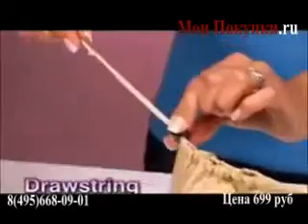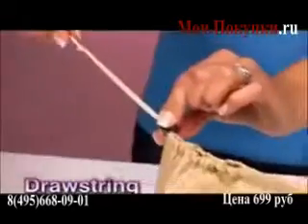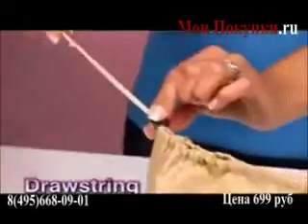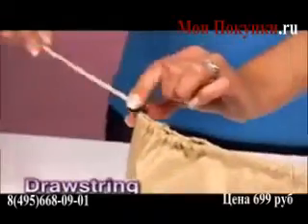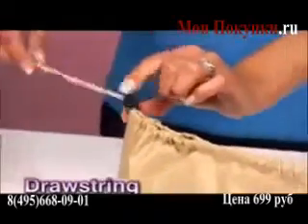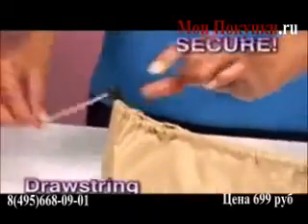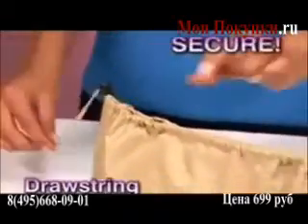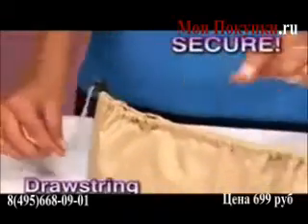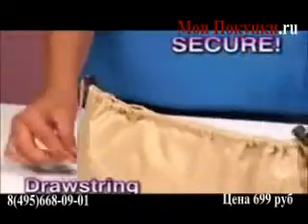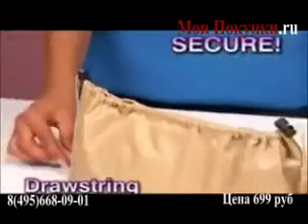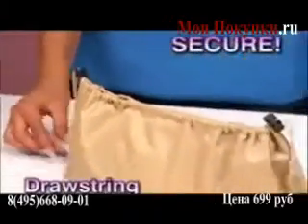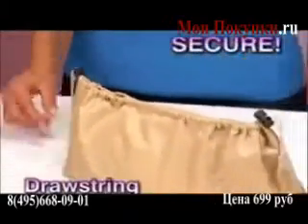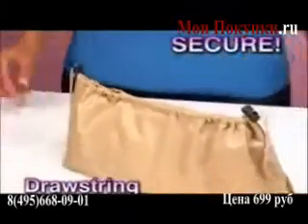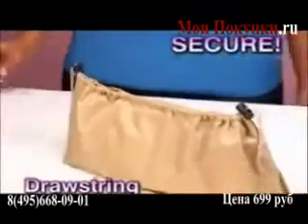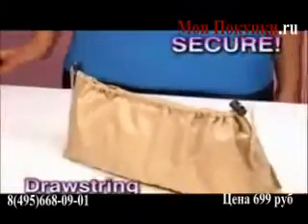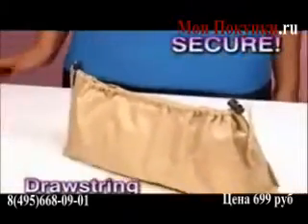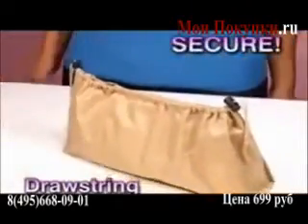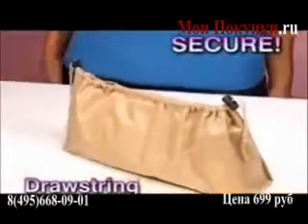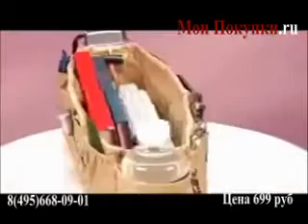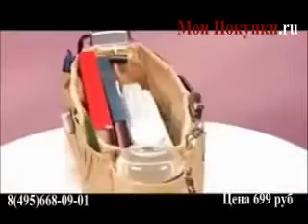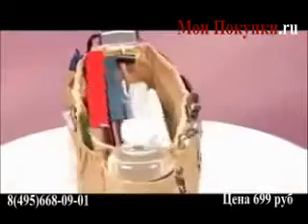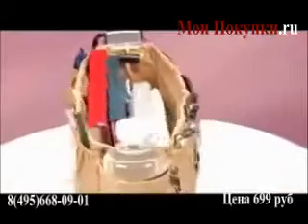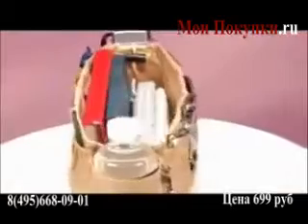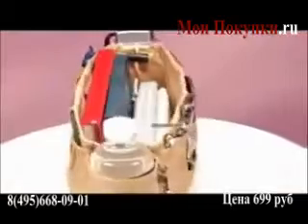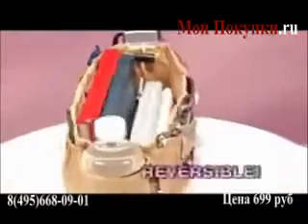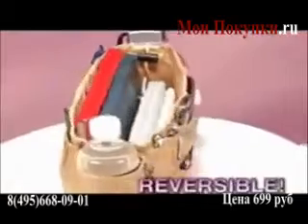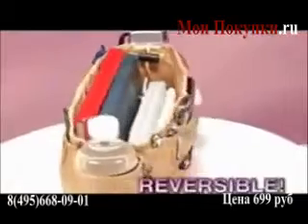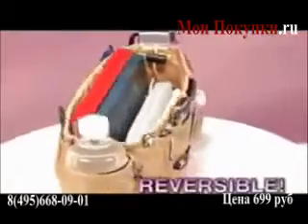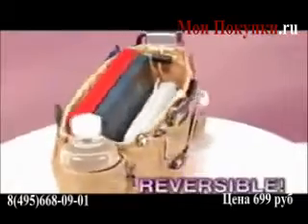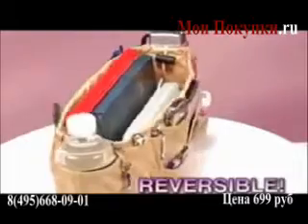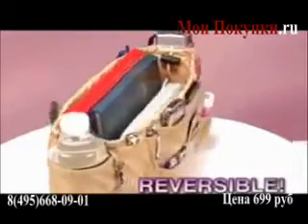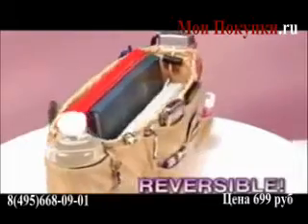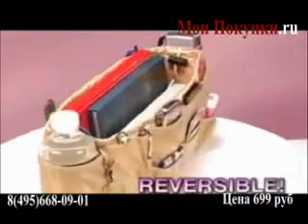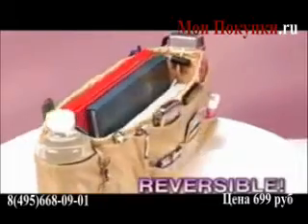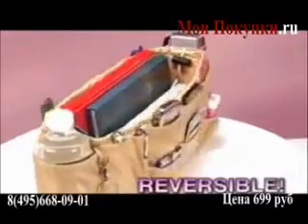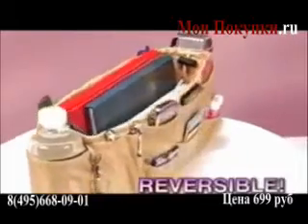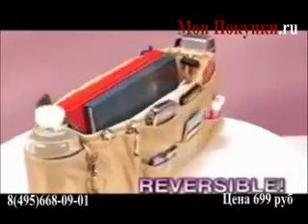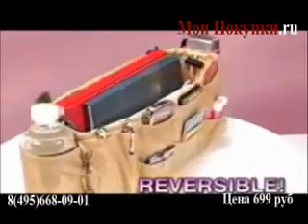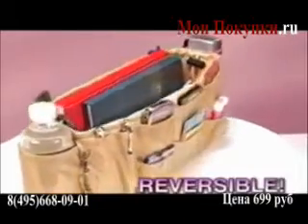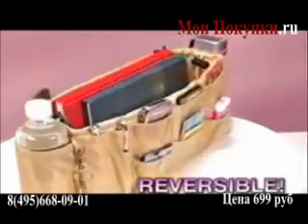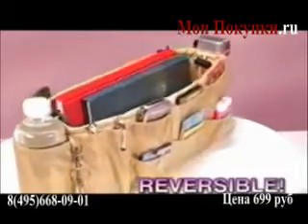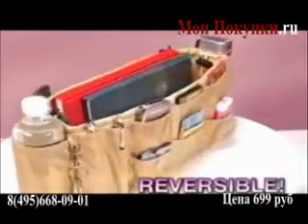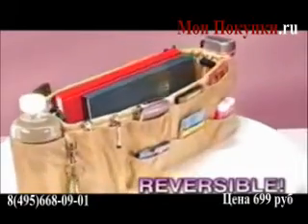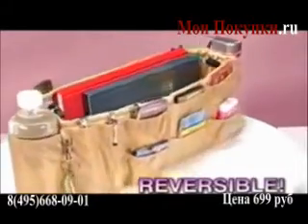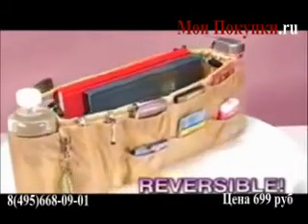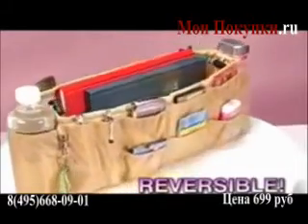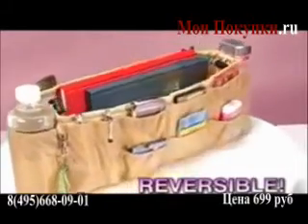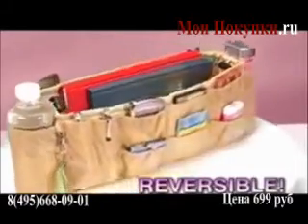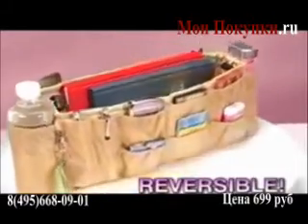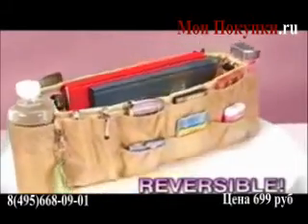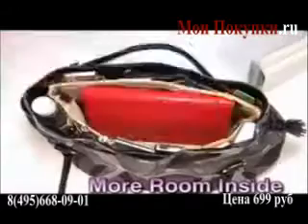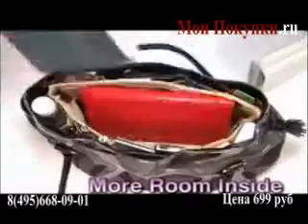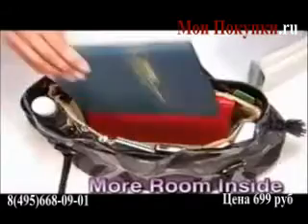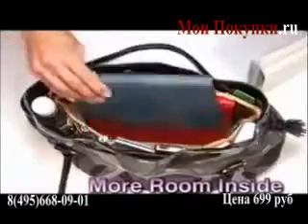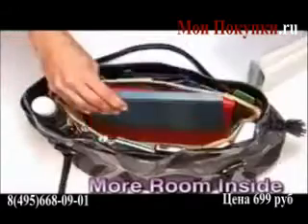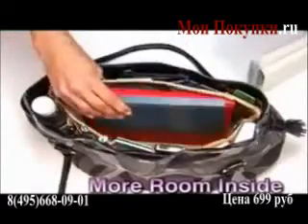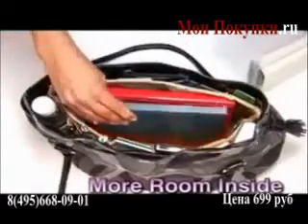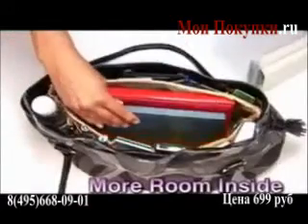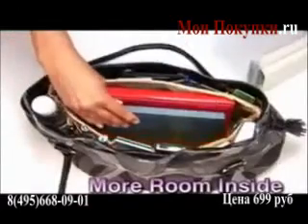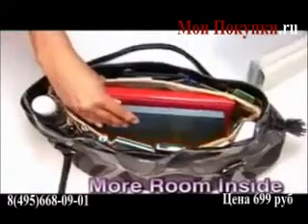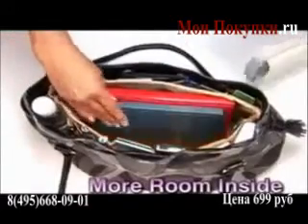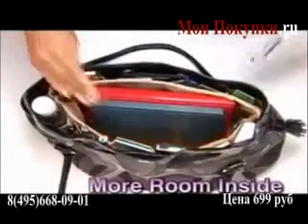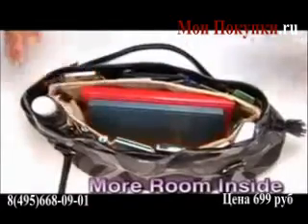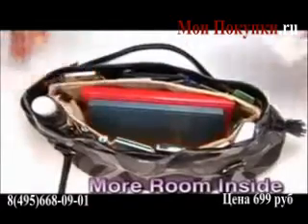And the drawstring keeps everything secure! Look — it's reversible! Switch the pockets on the outside to make more room on the inside!